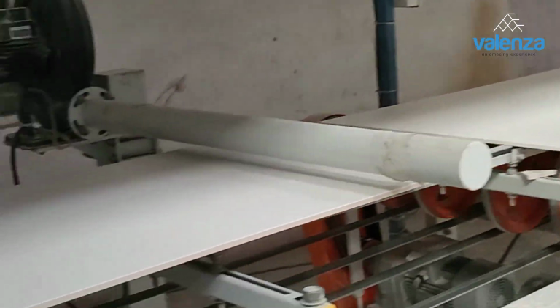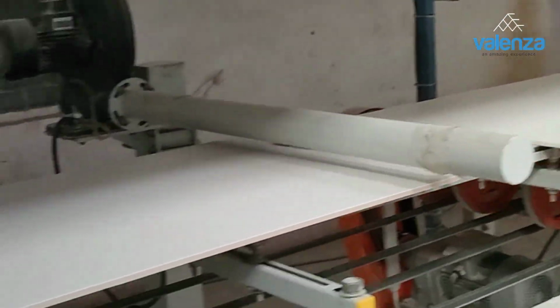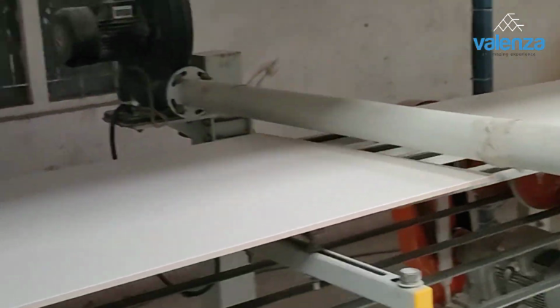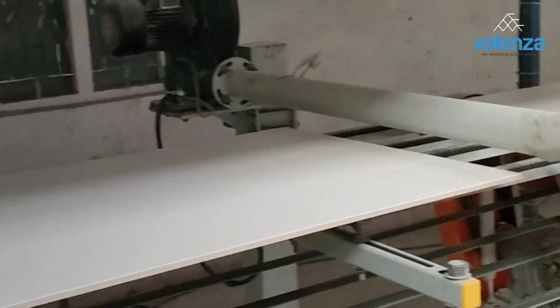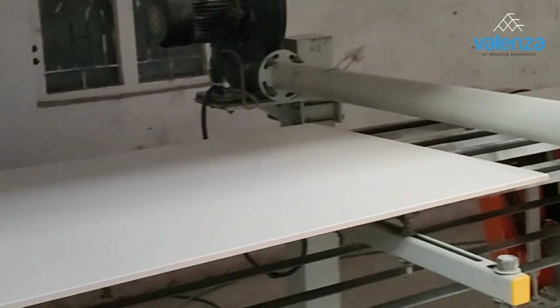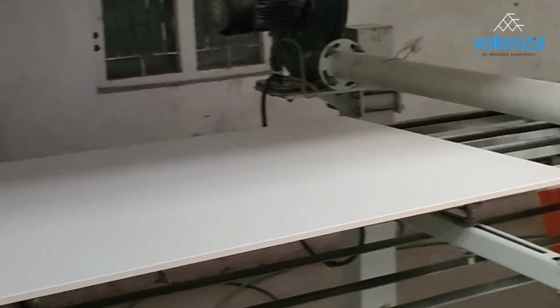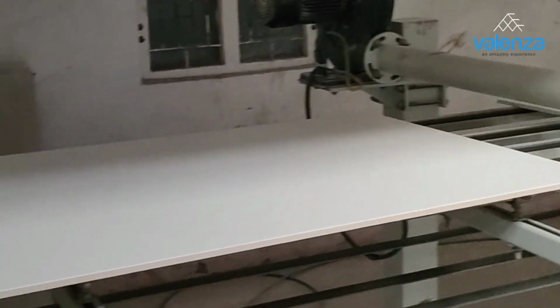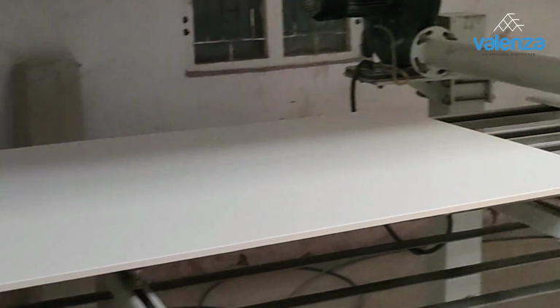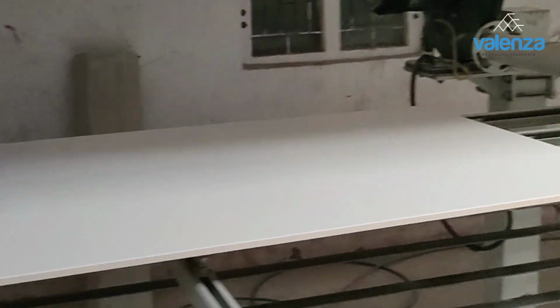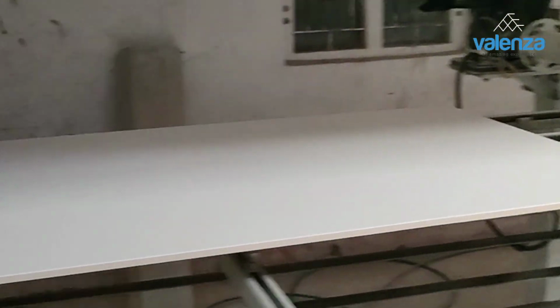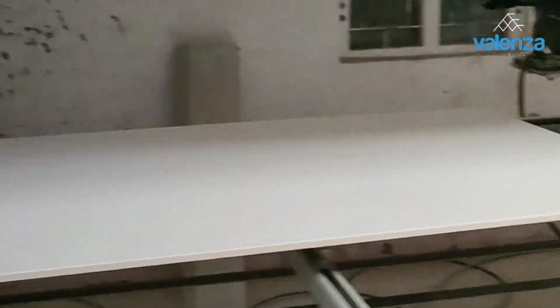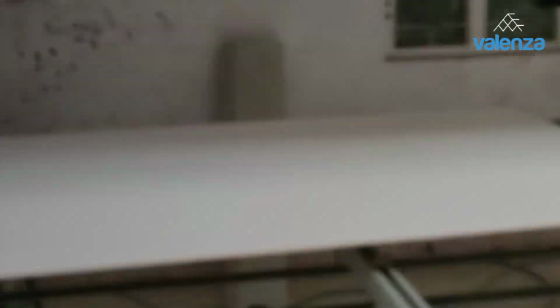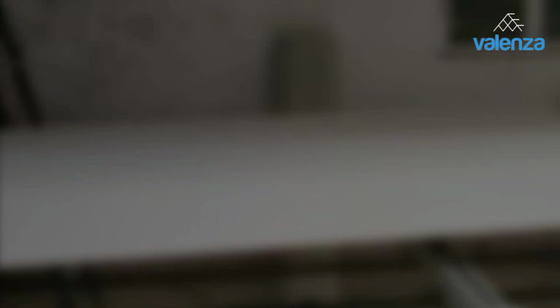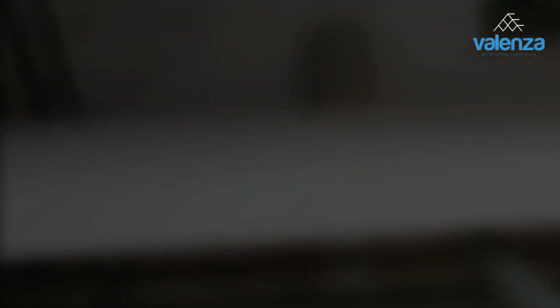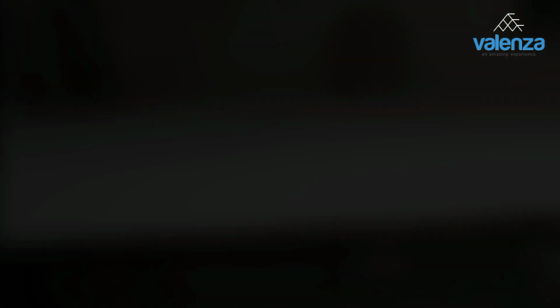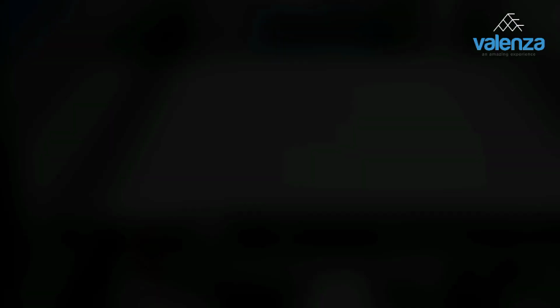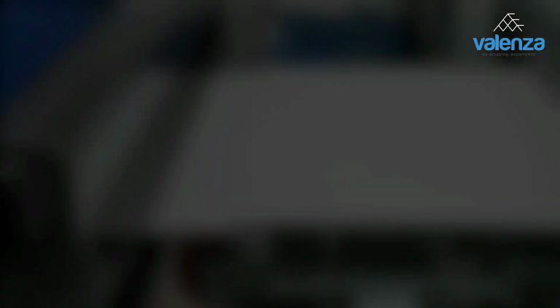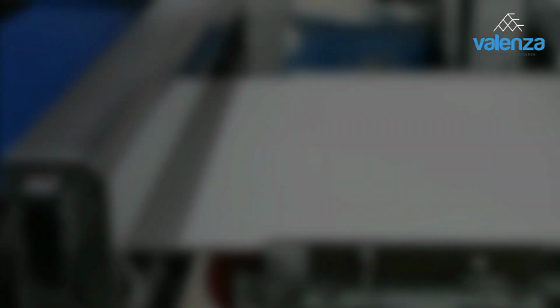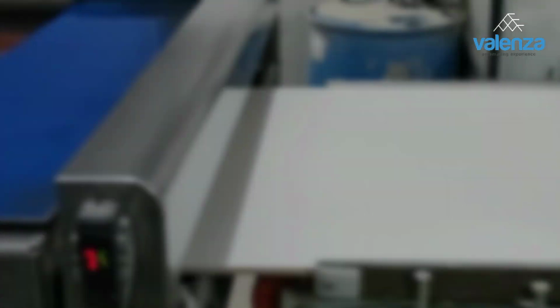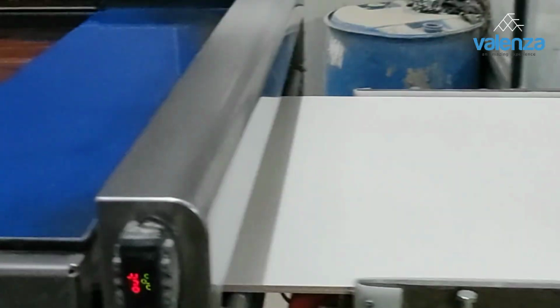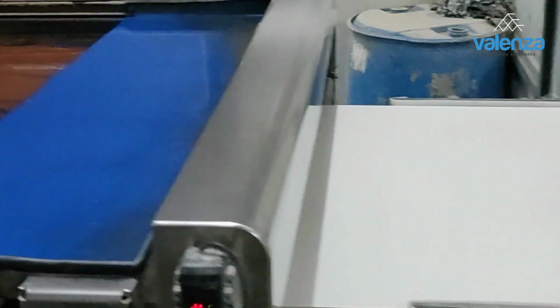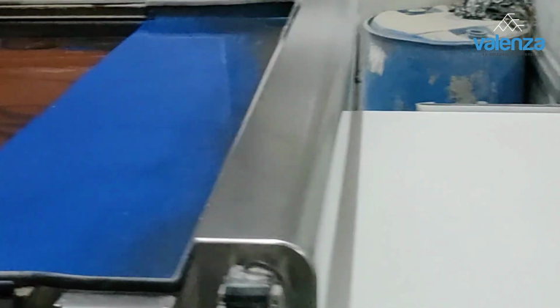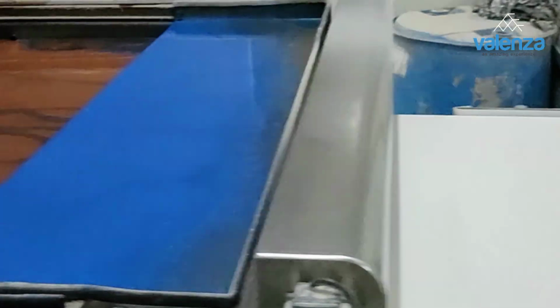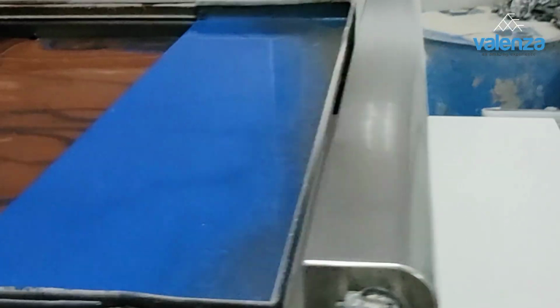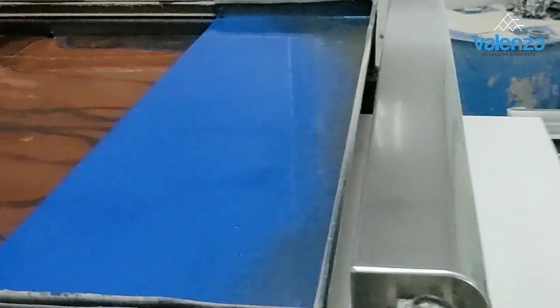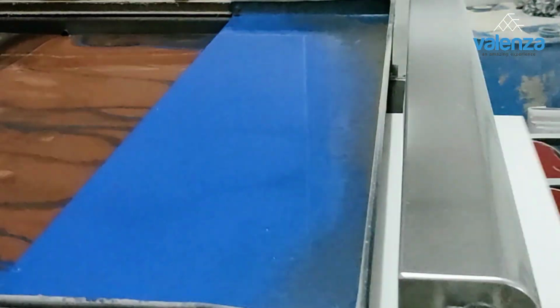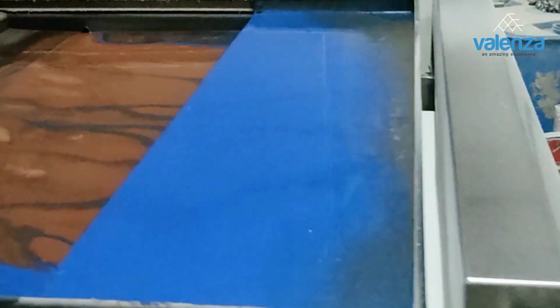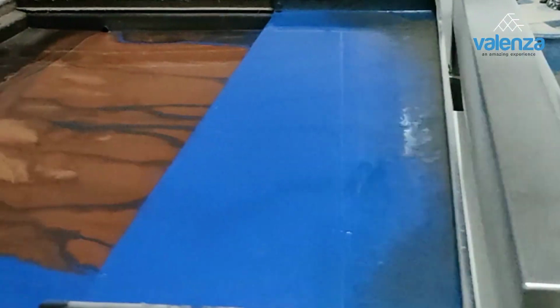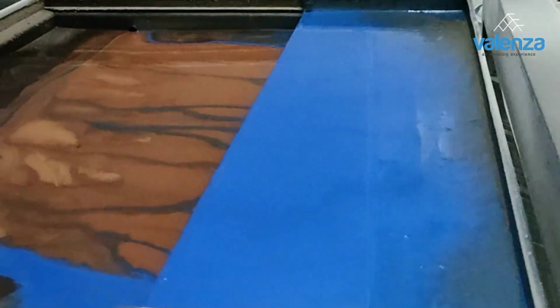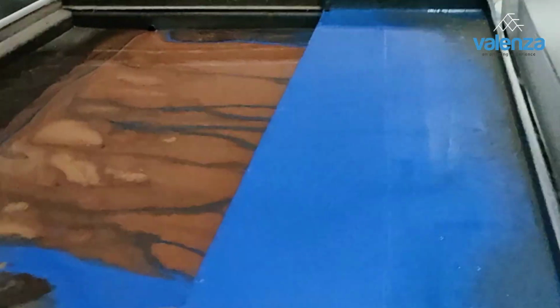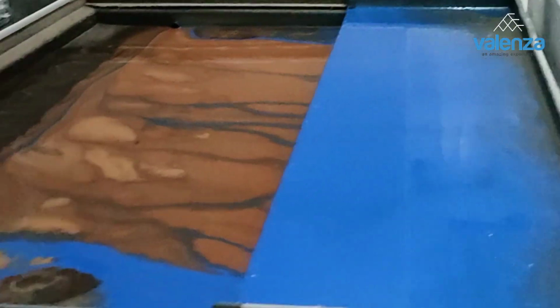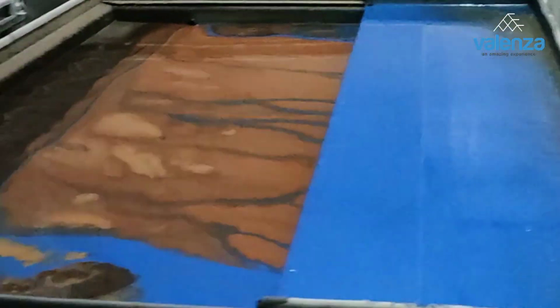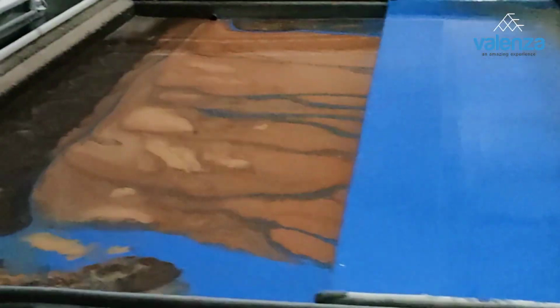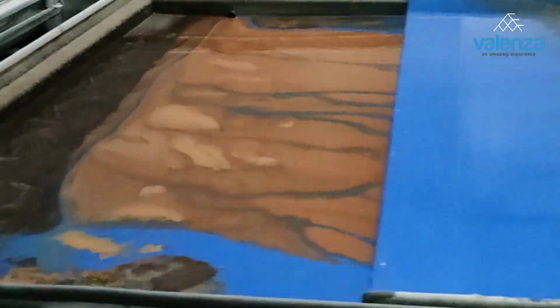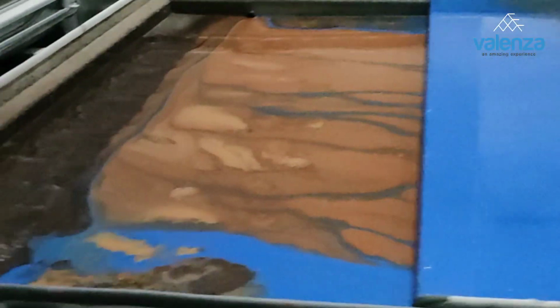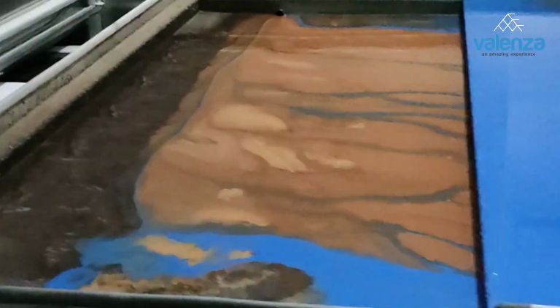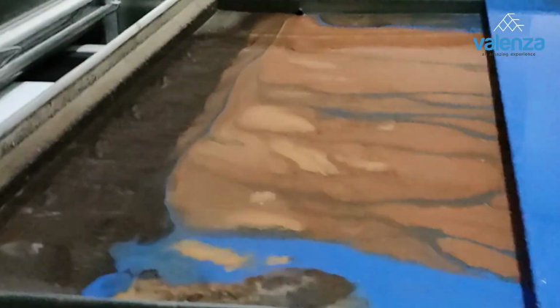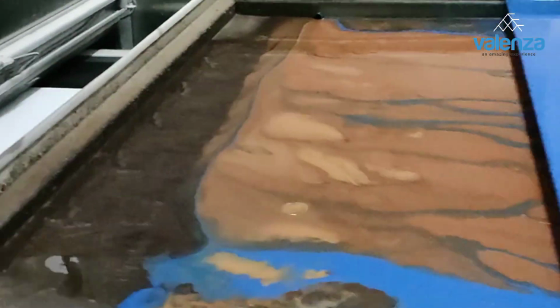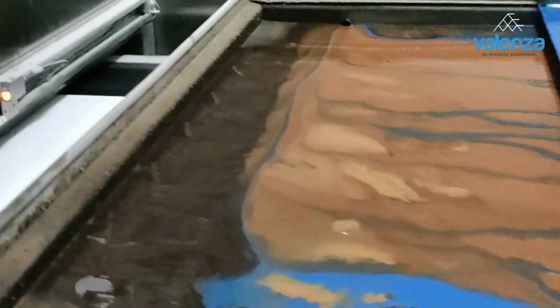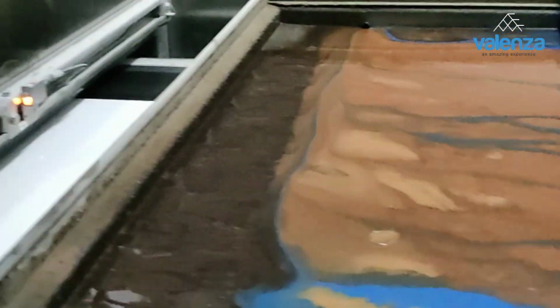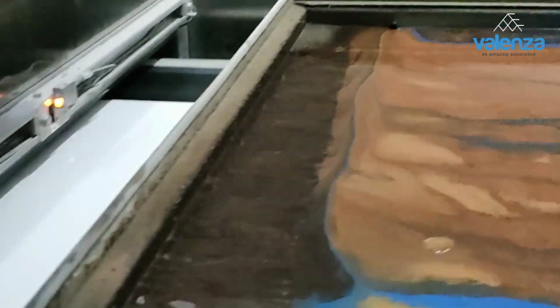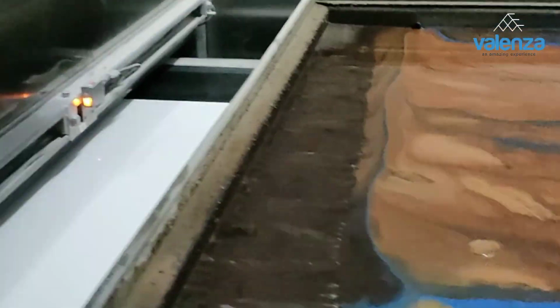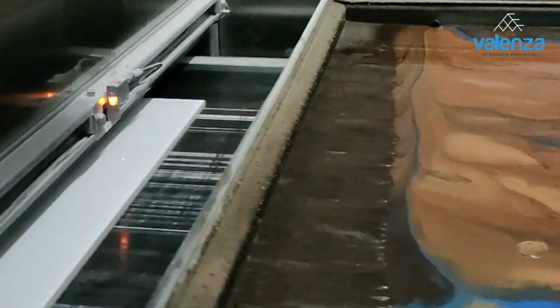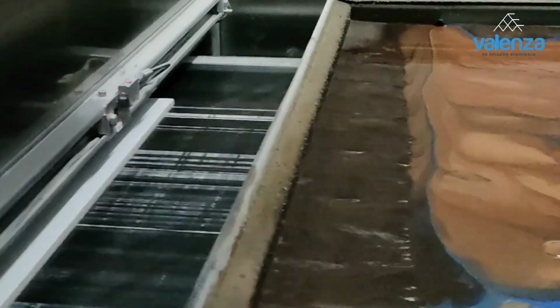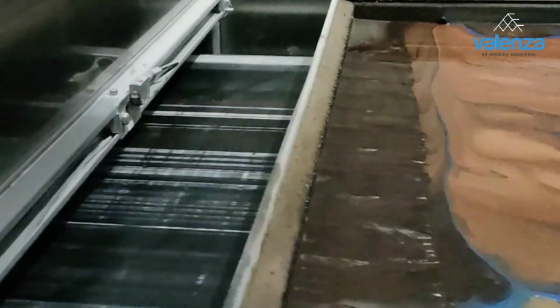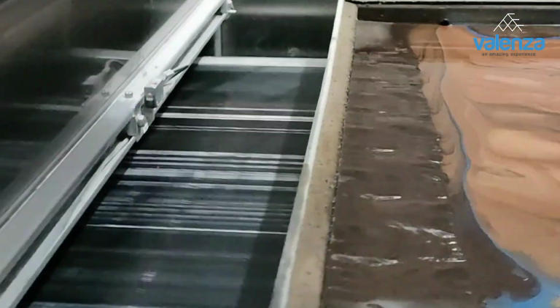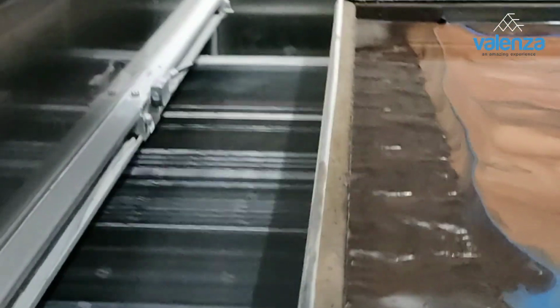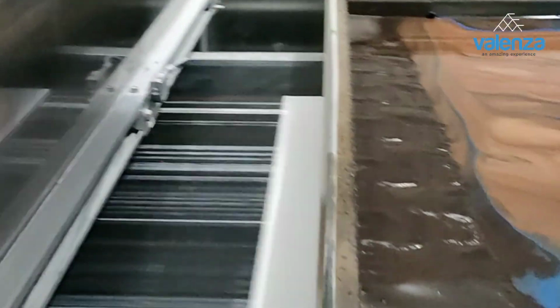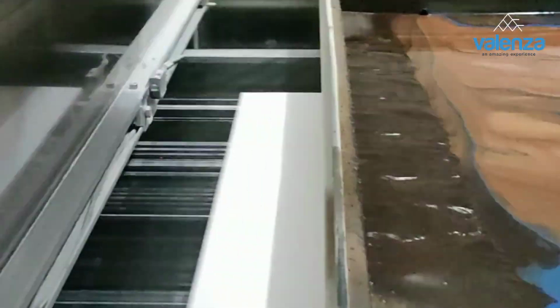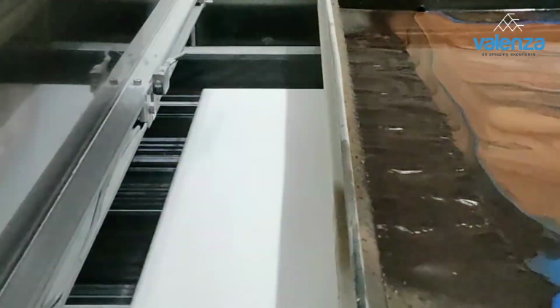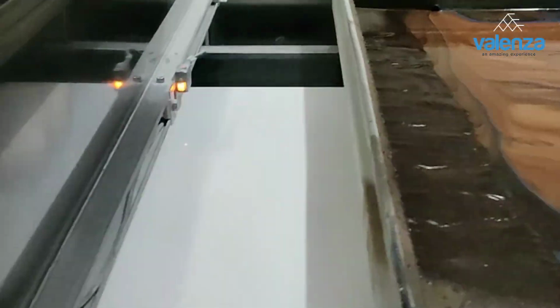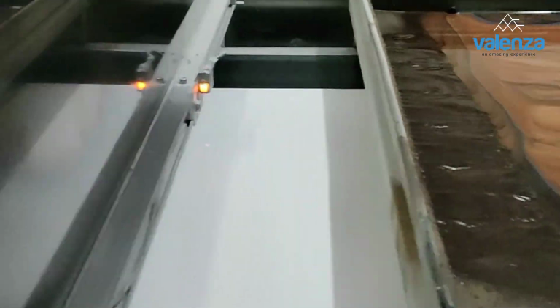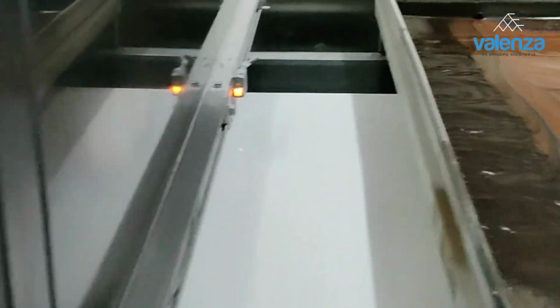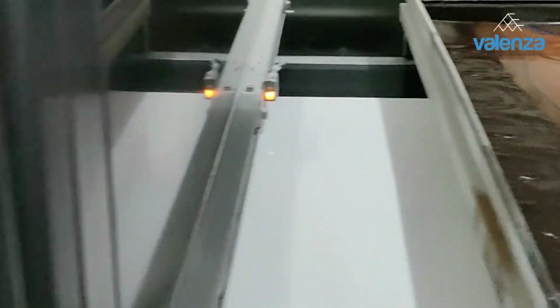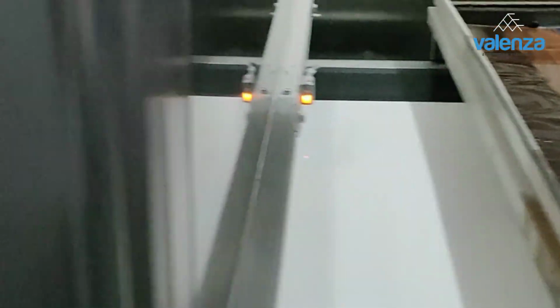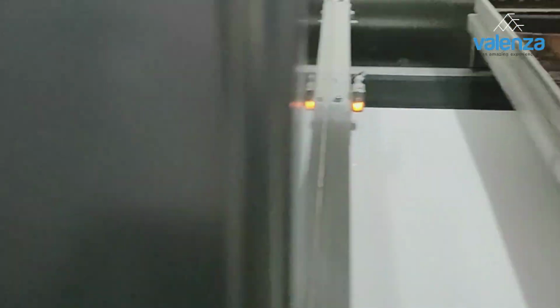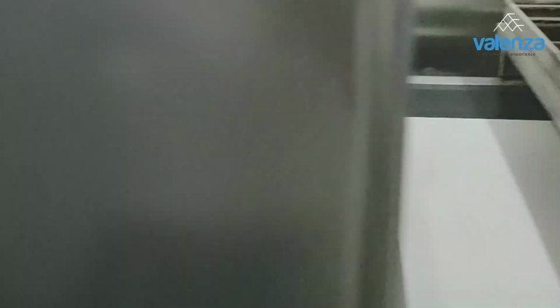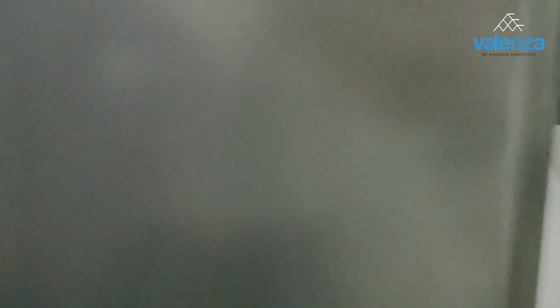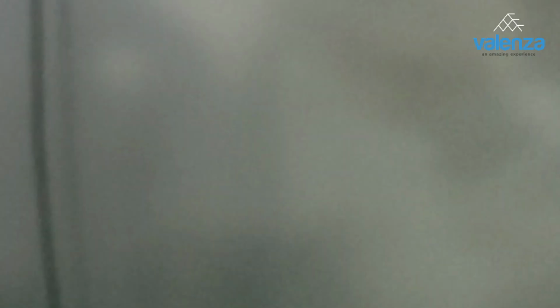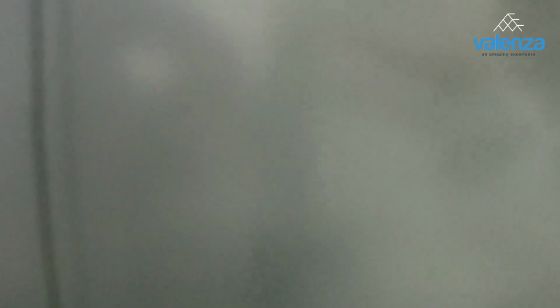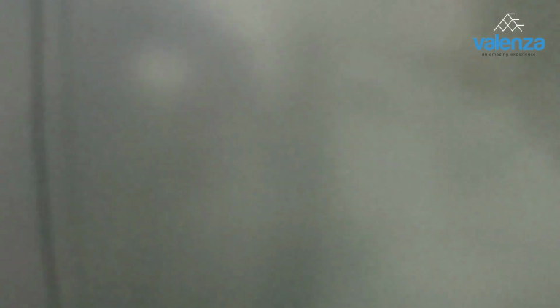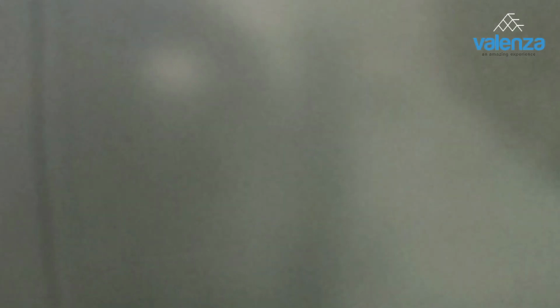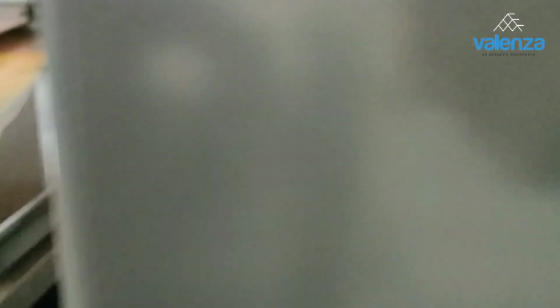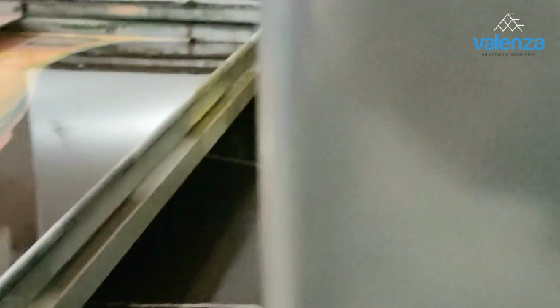After glazing, our tile is ready to be colorful. It goes to the digital printing machine and is printed in our desired designs.